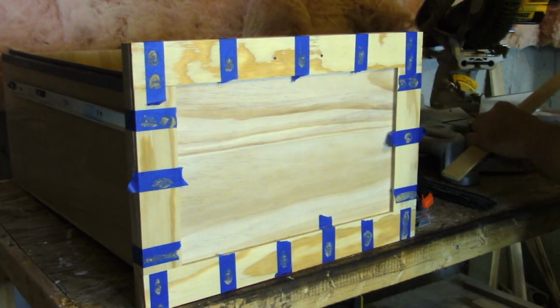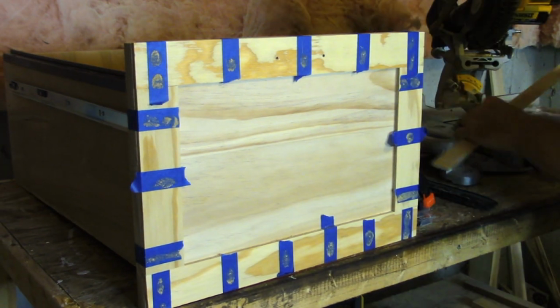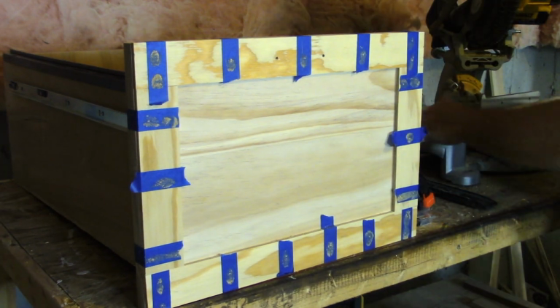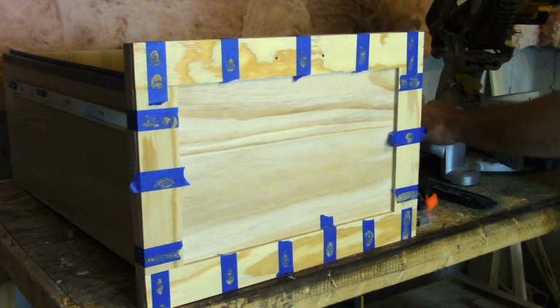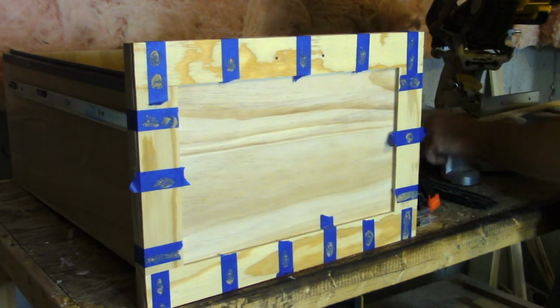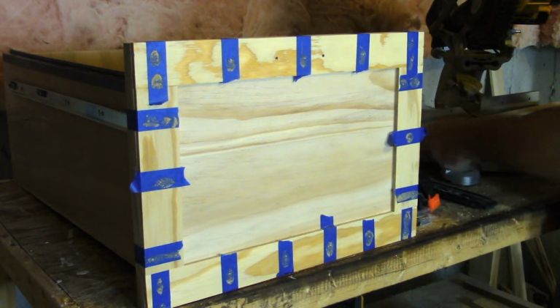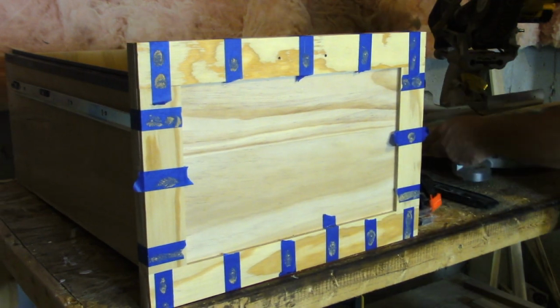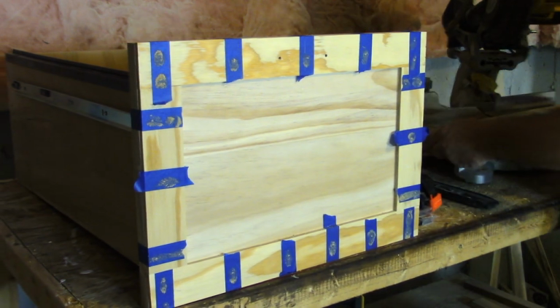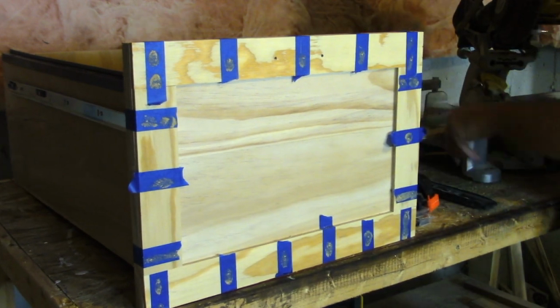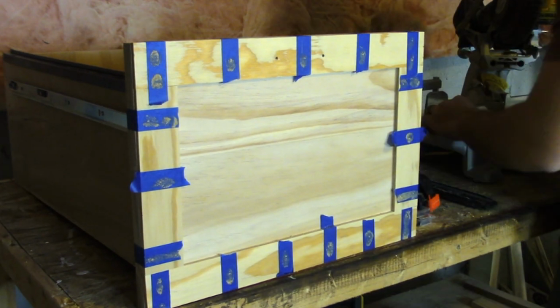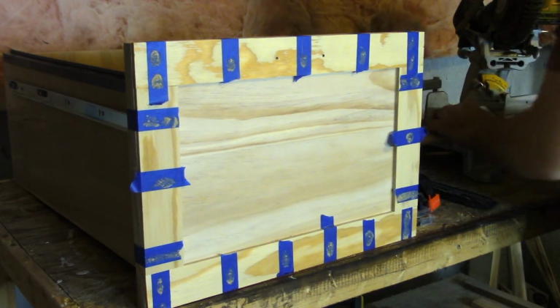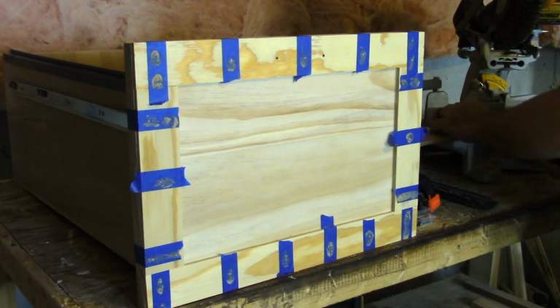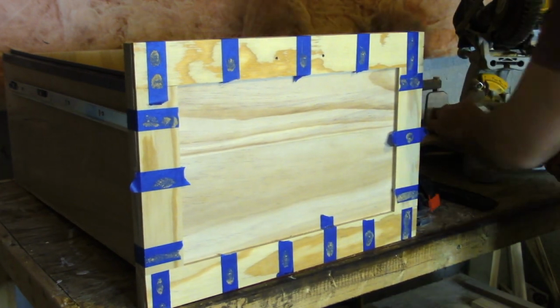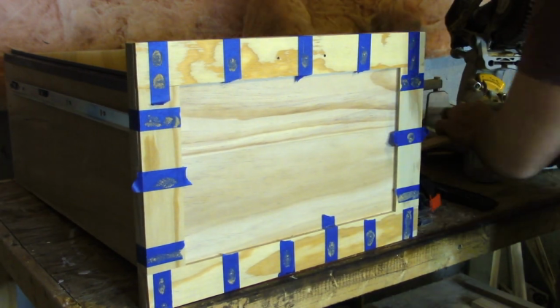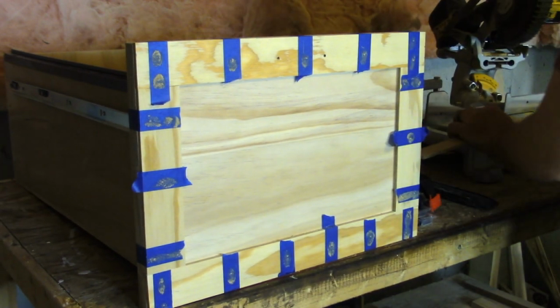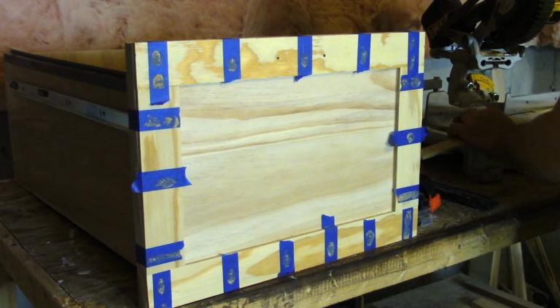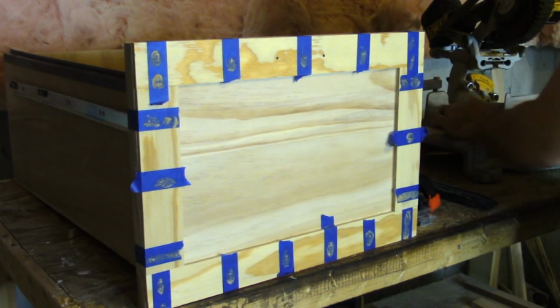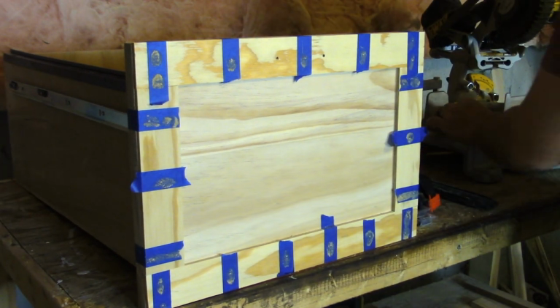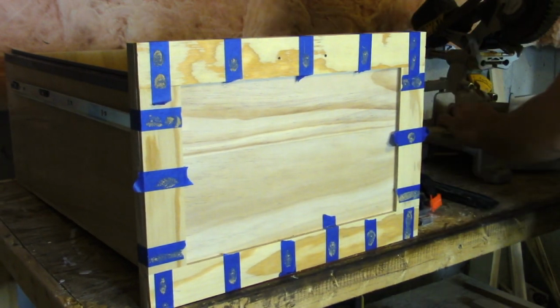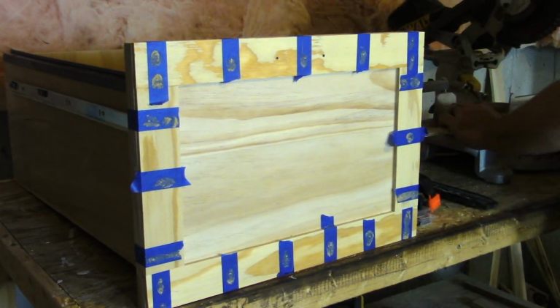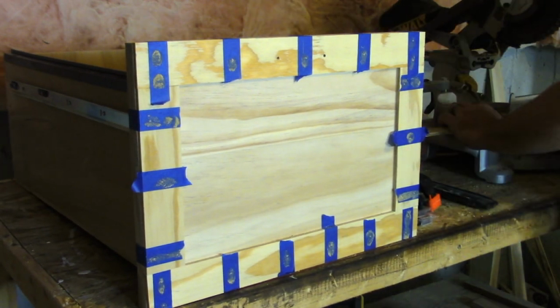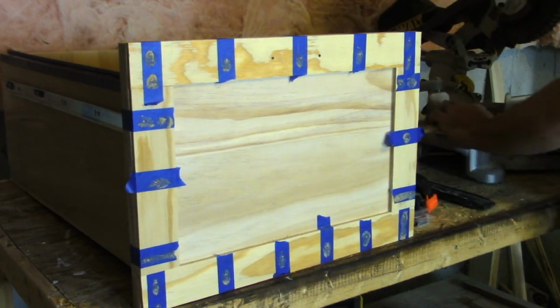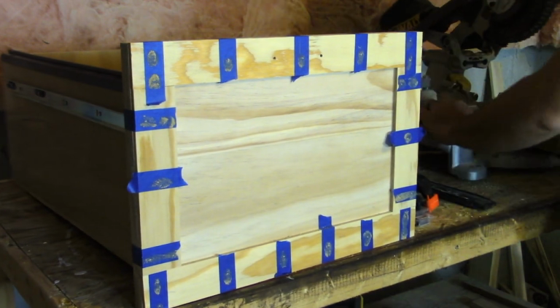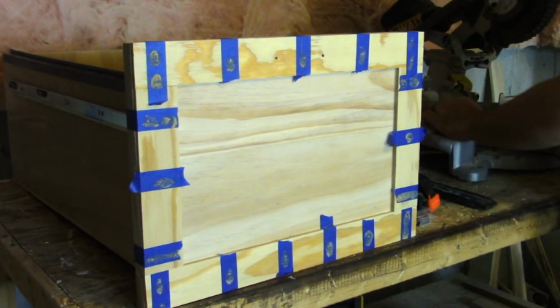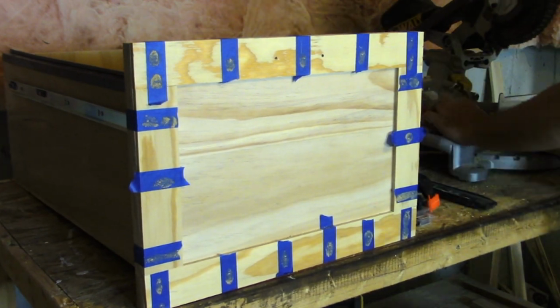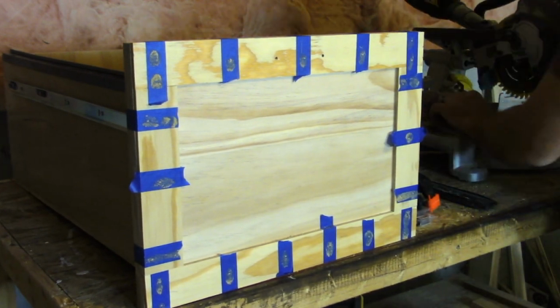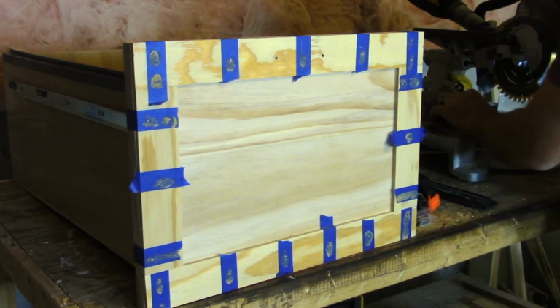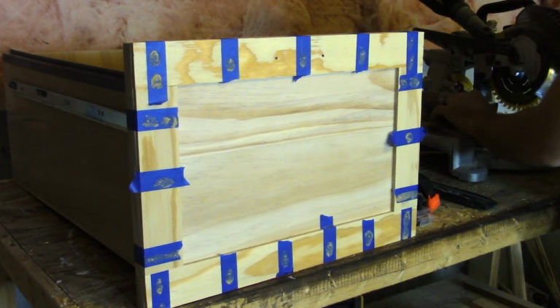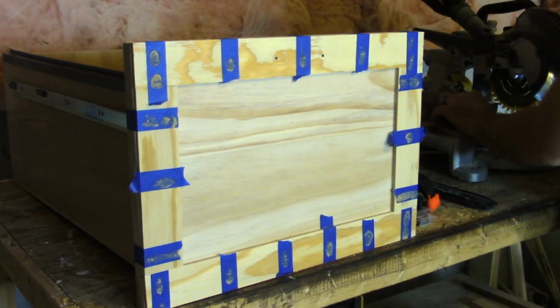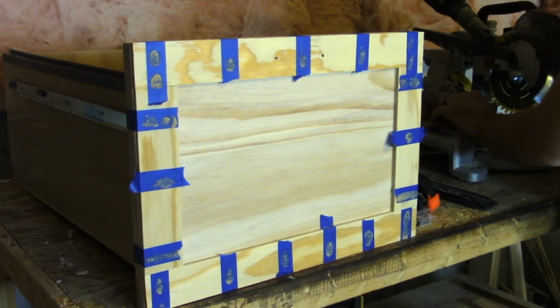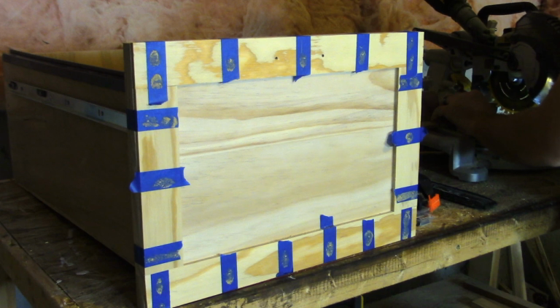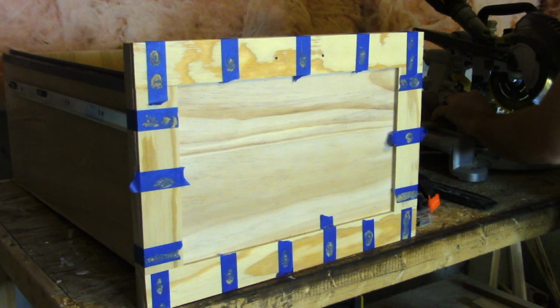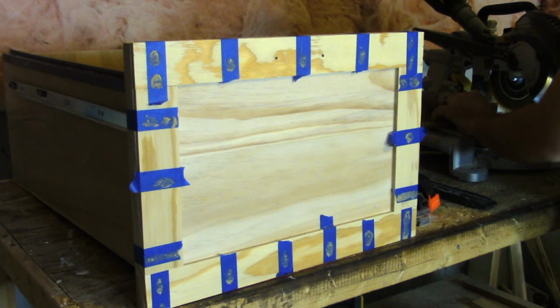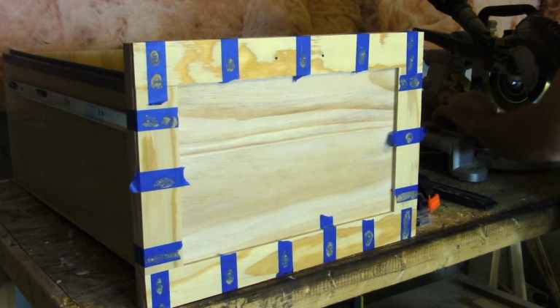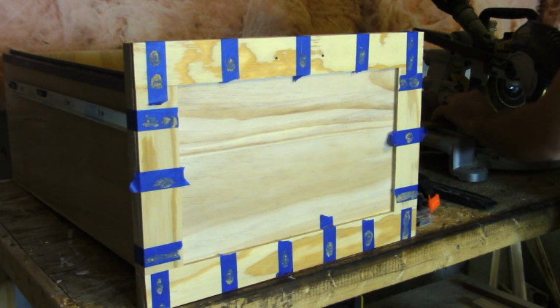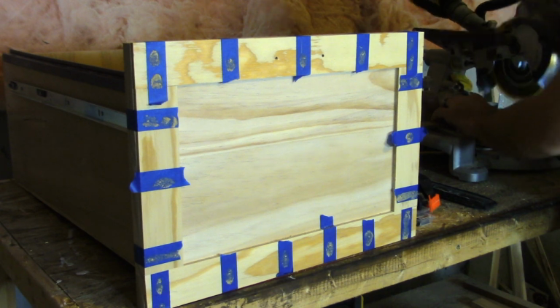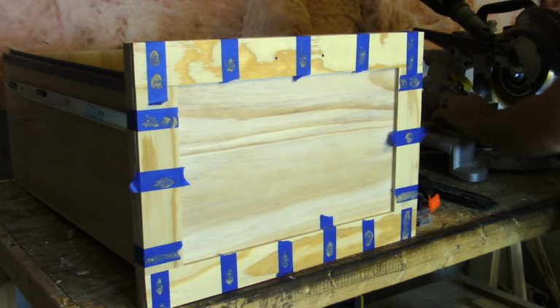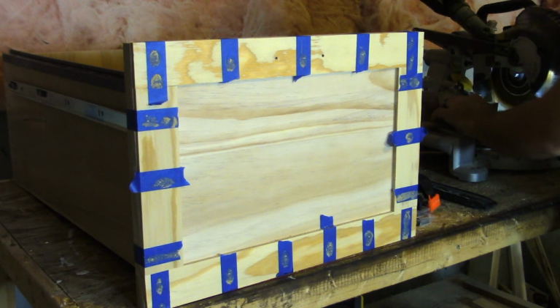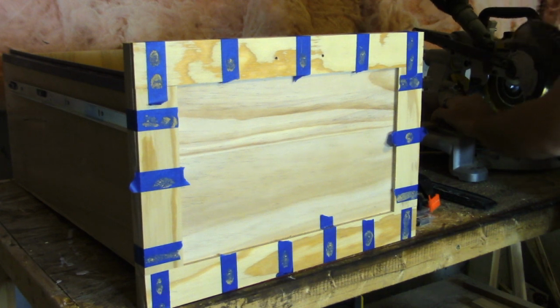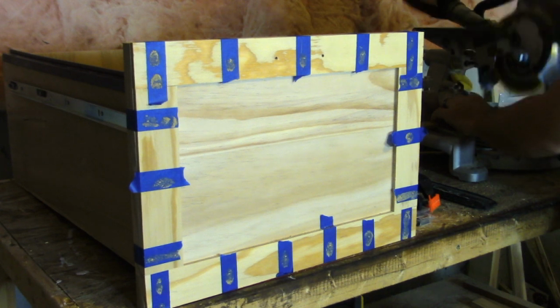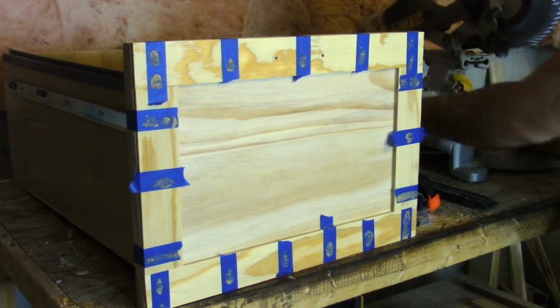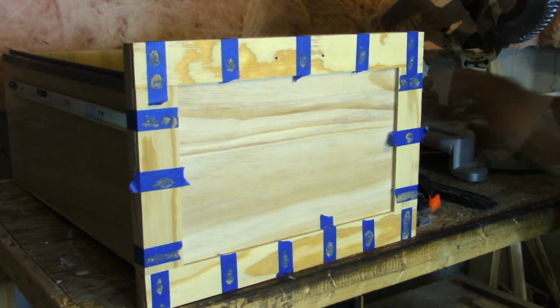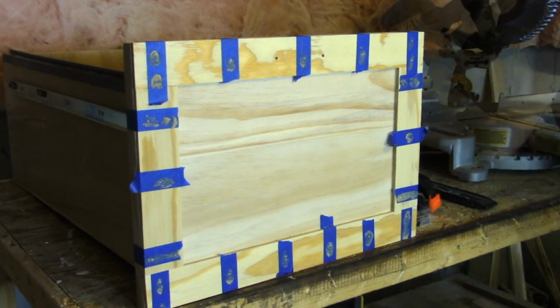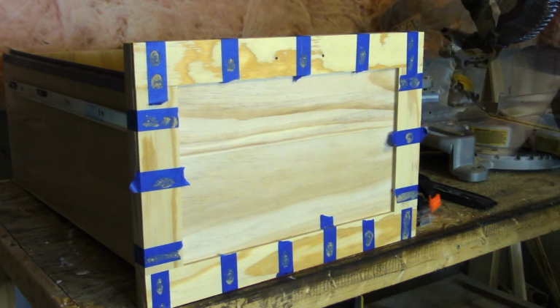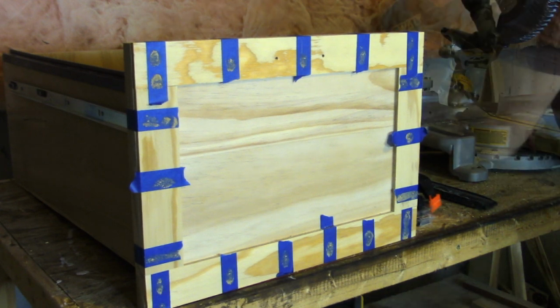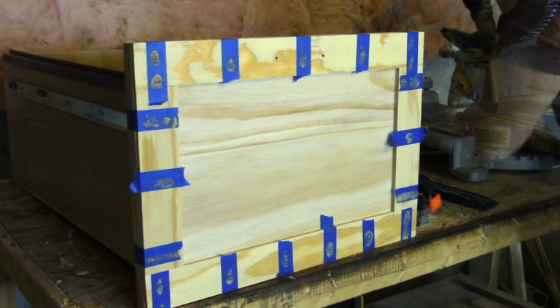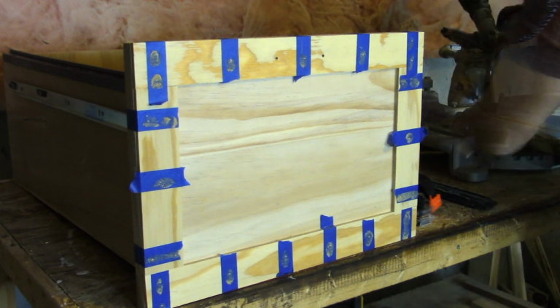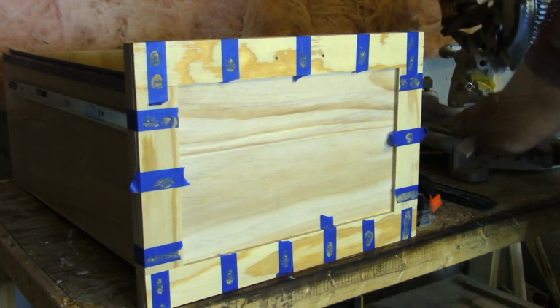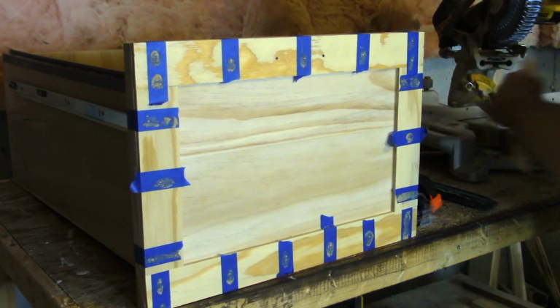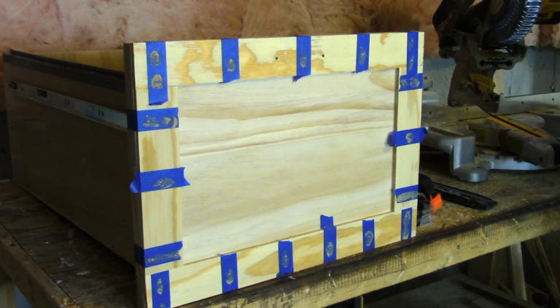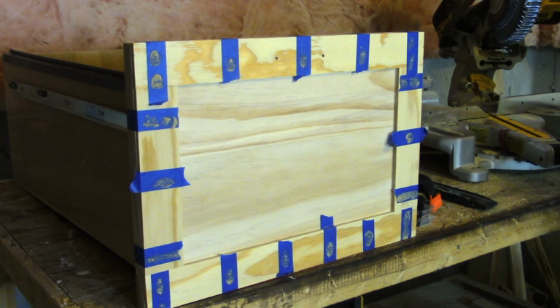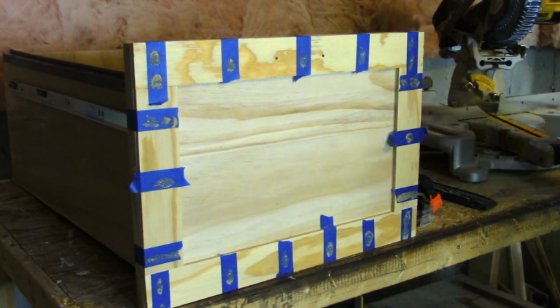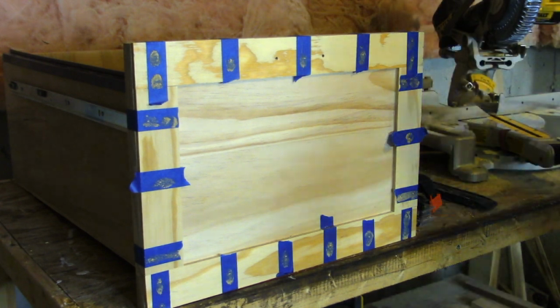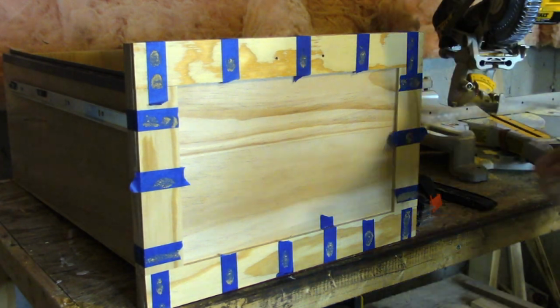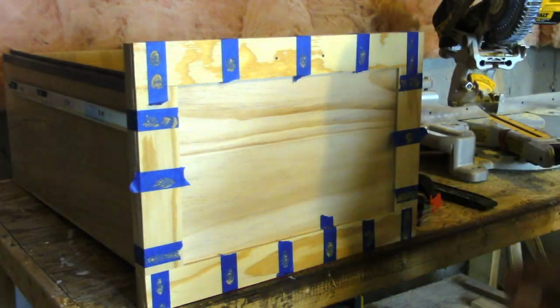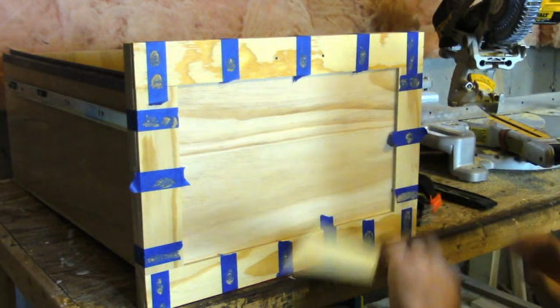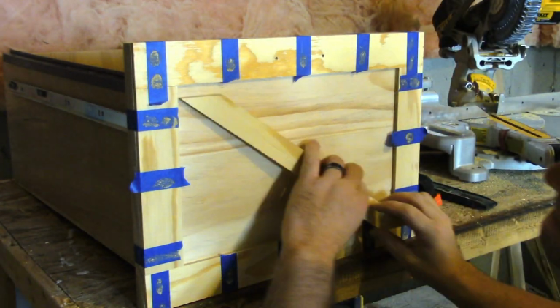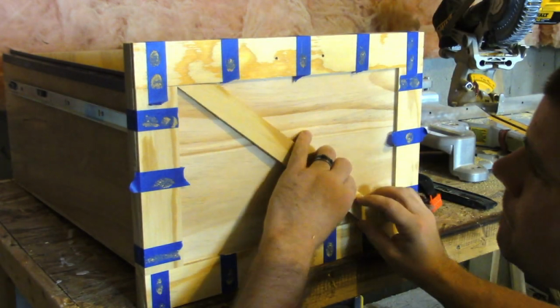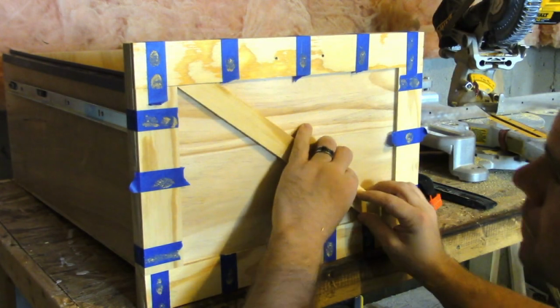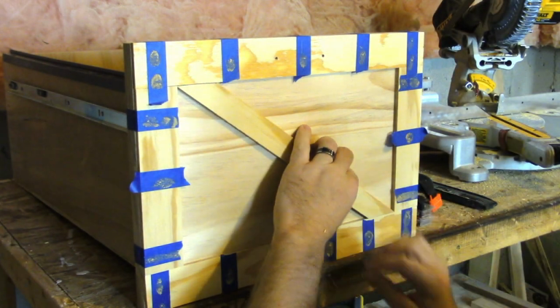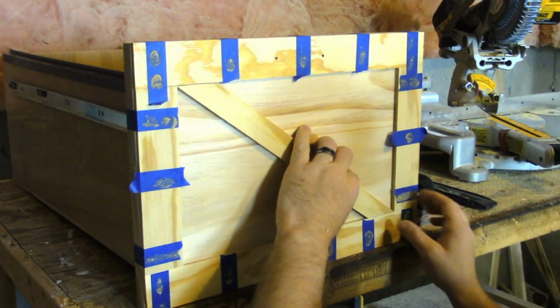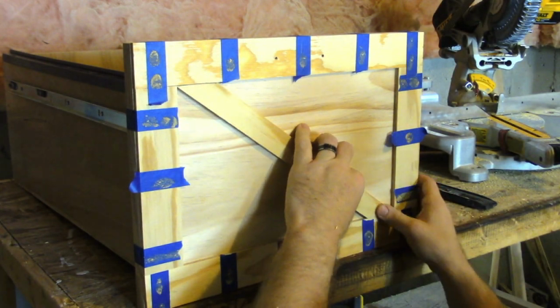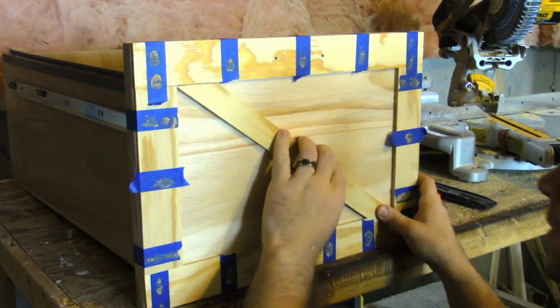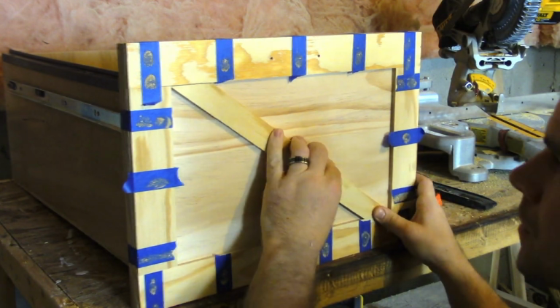Since the angles all came out different, I just moved my miter saw around and held the piece really tight and carefully cut to my line.